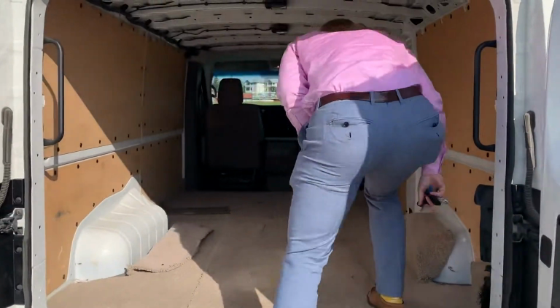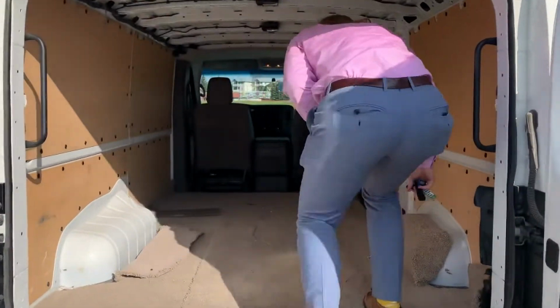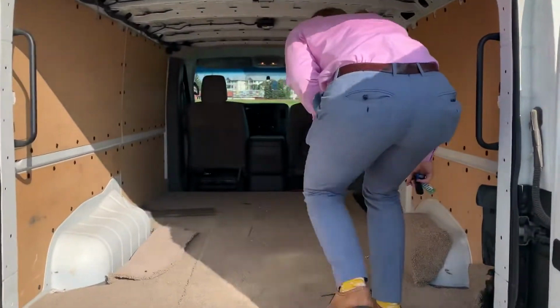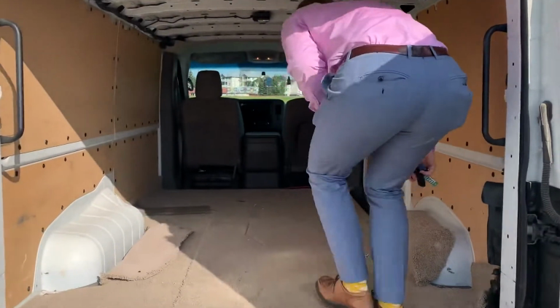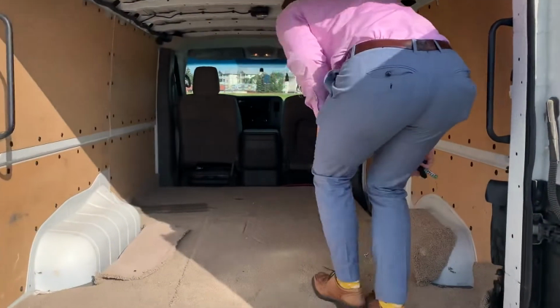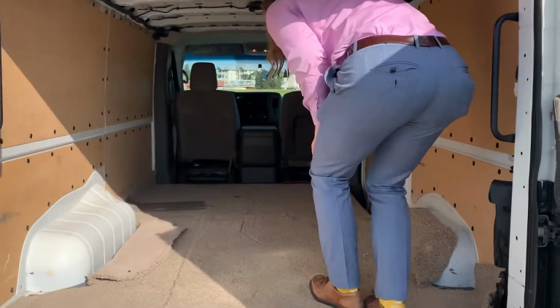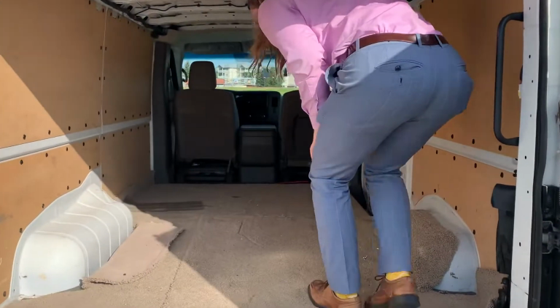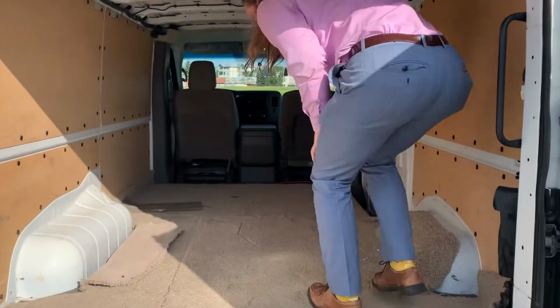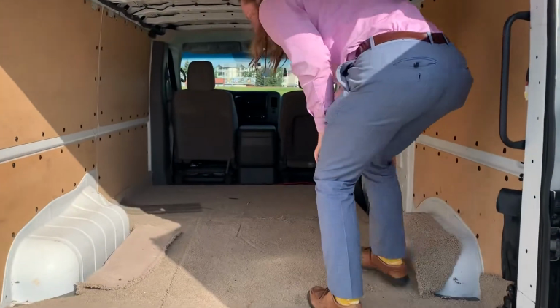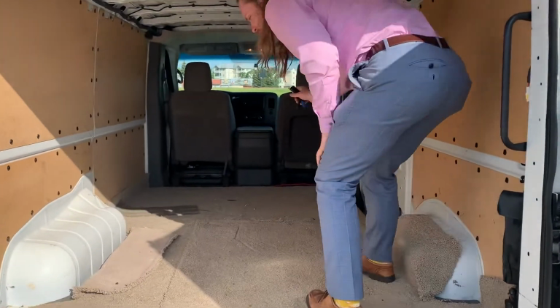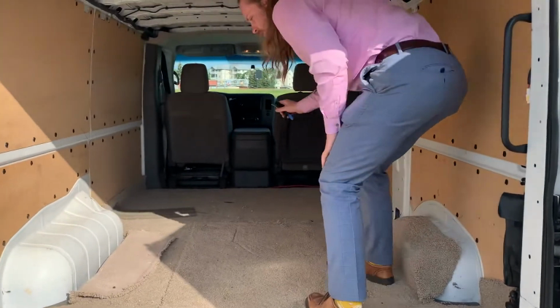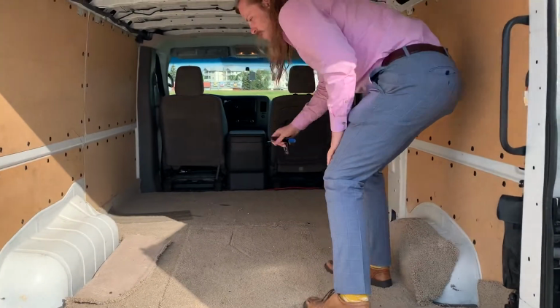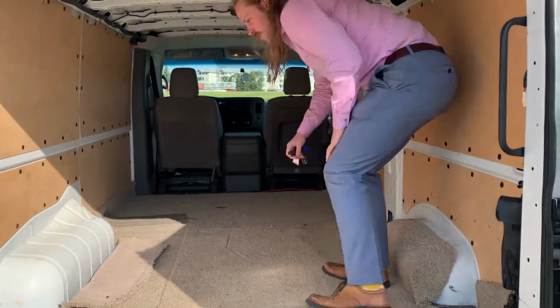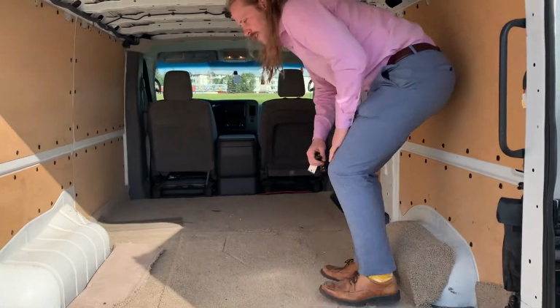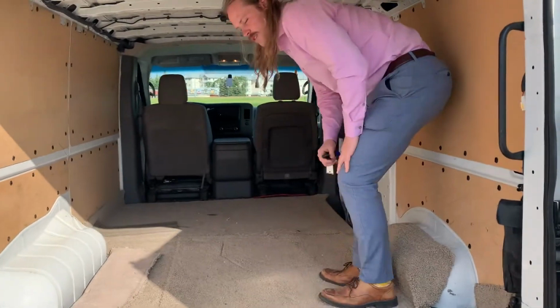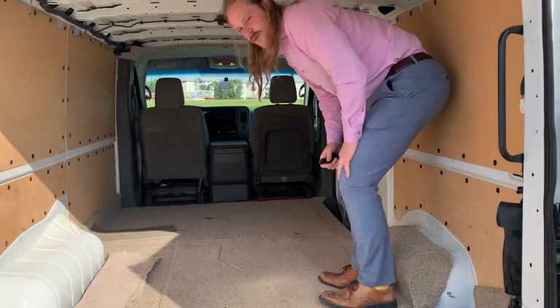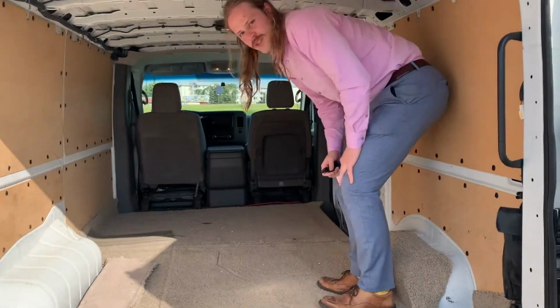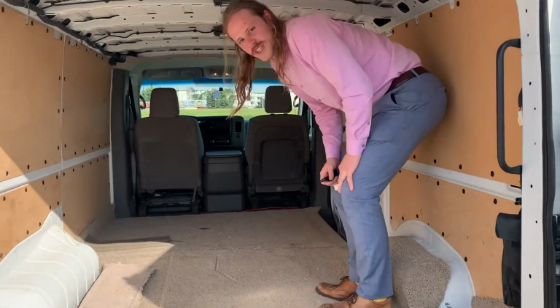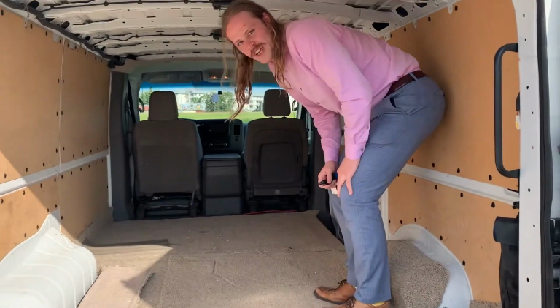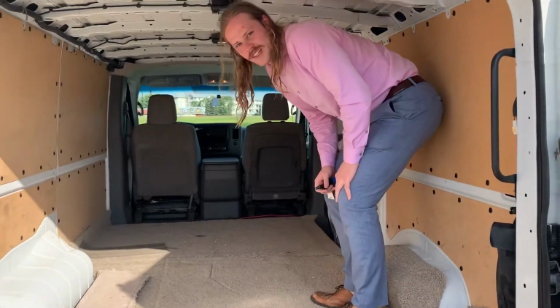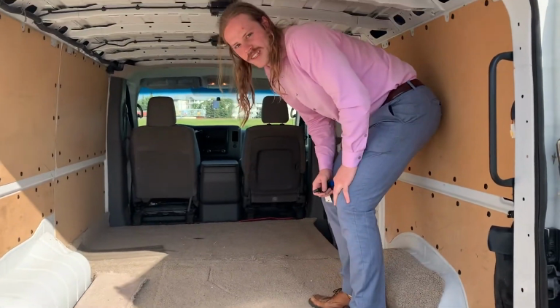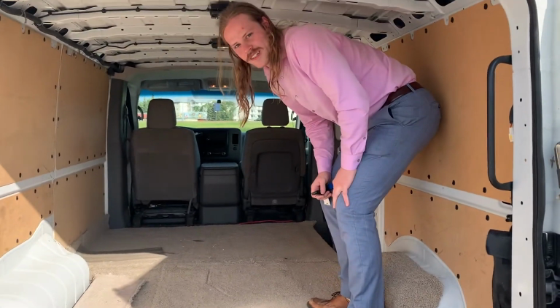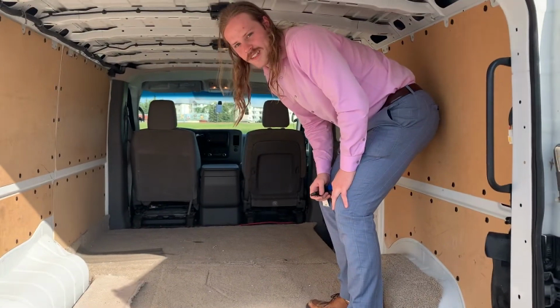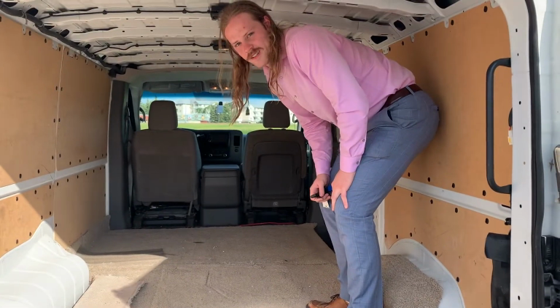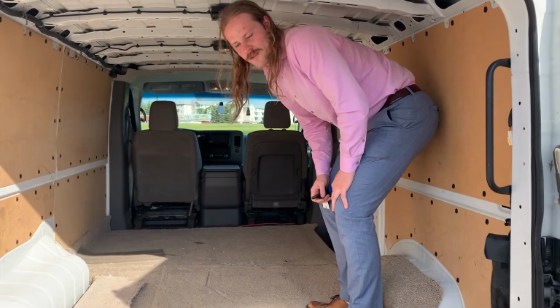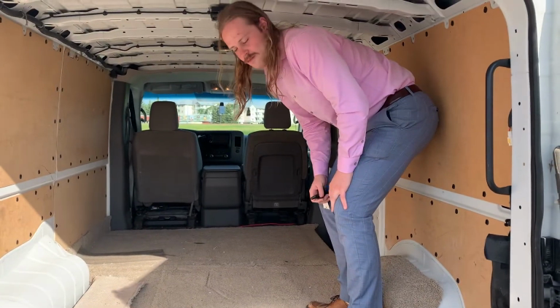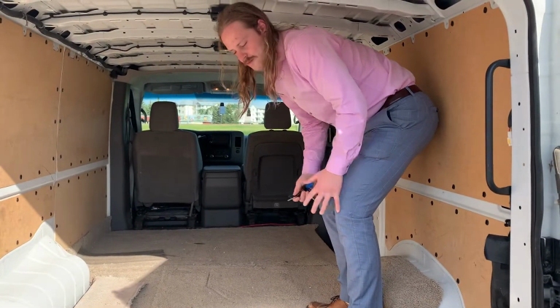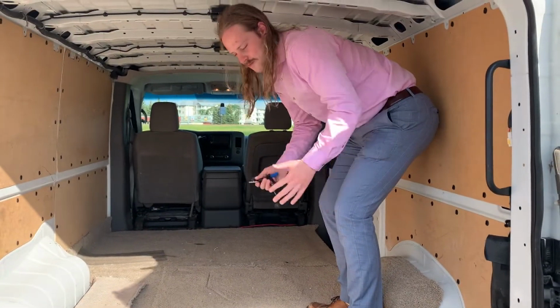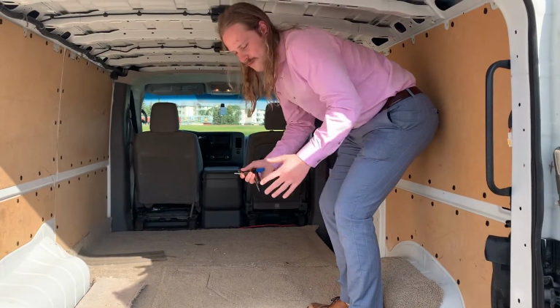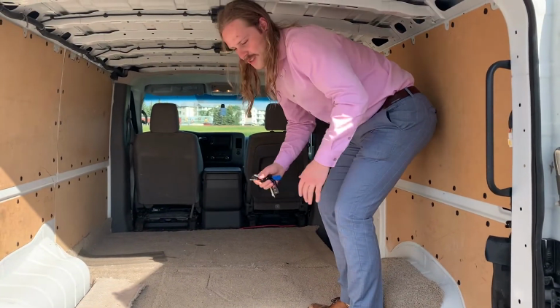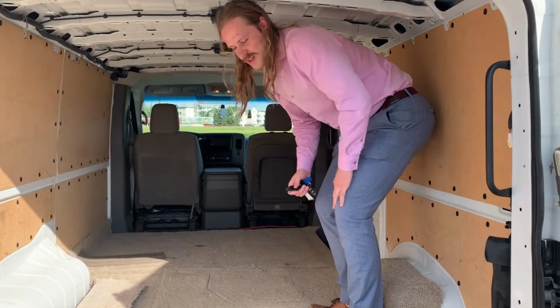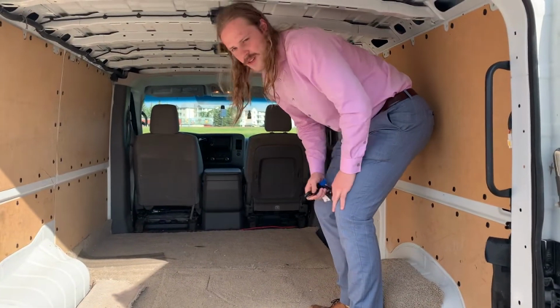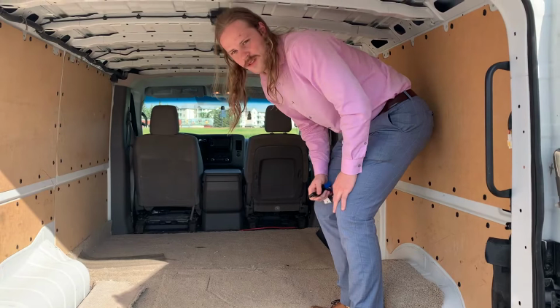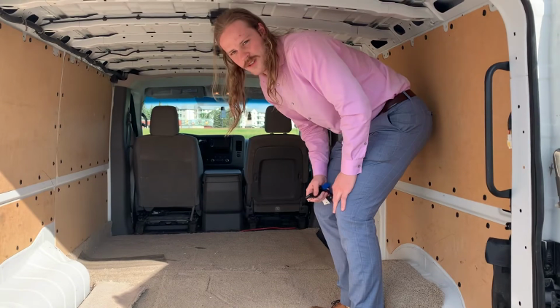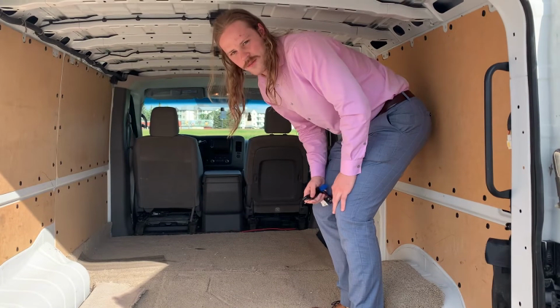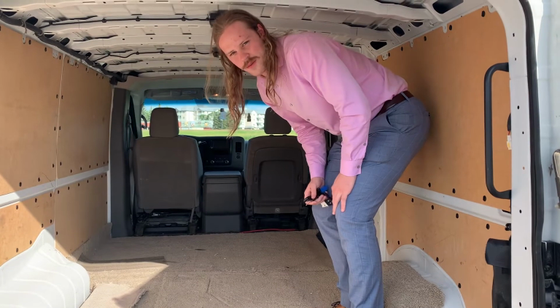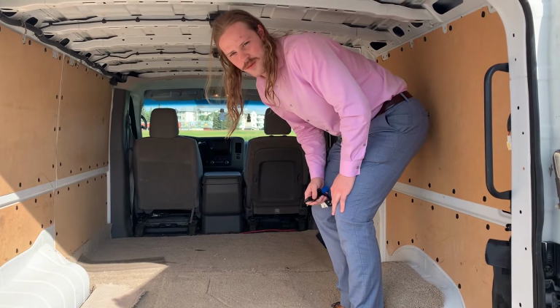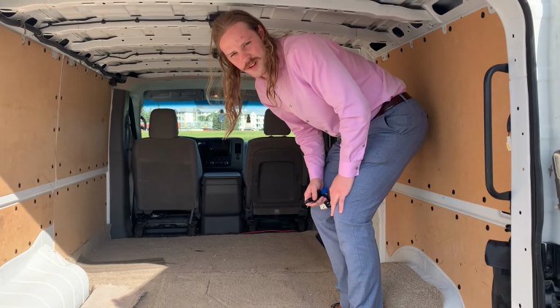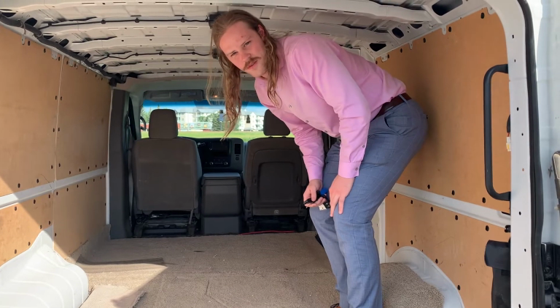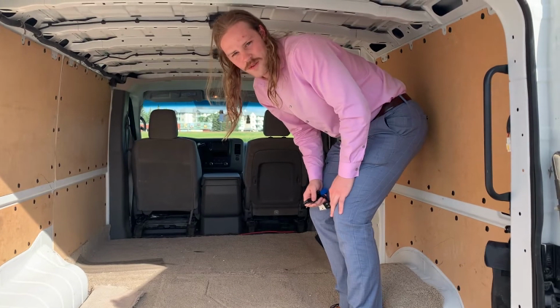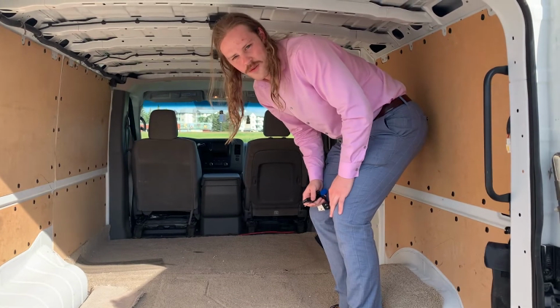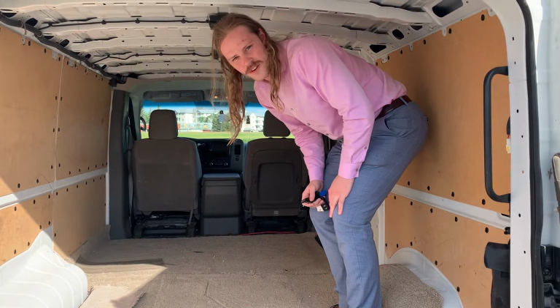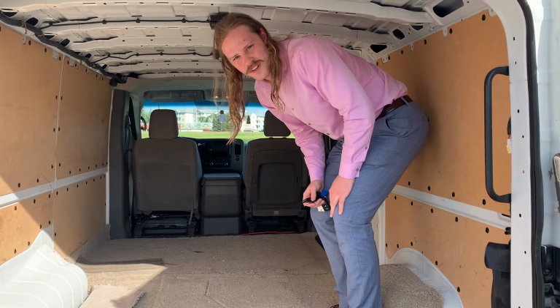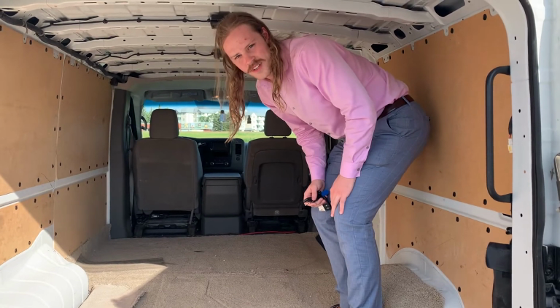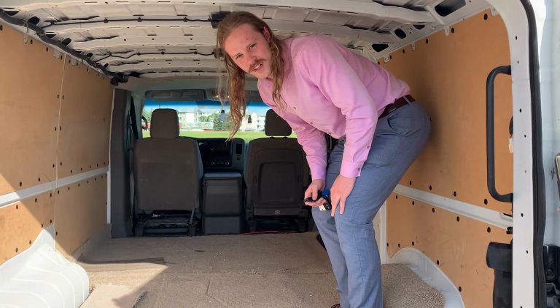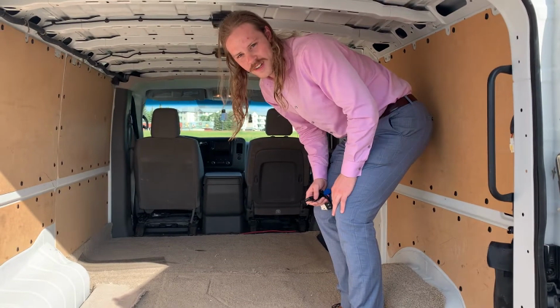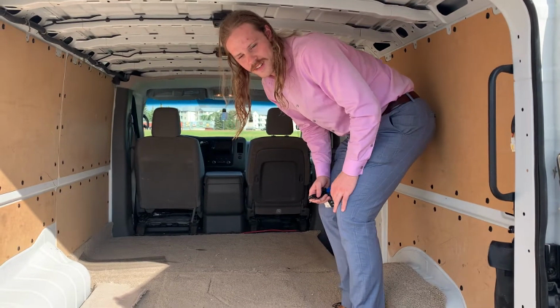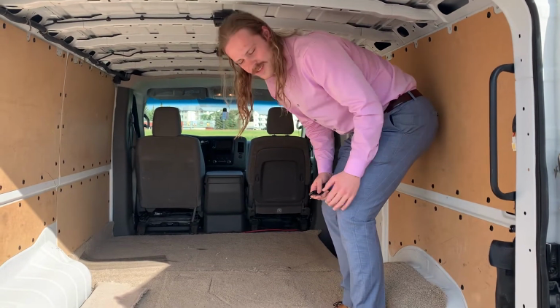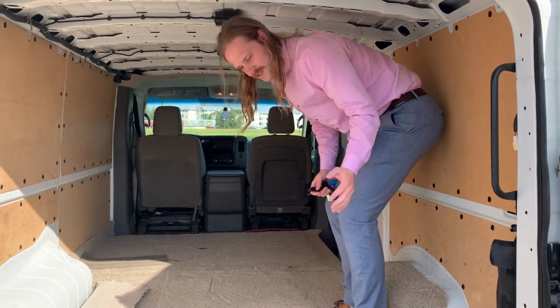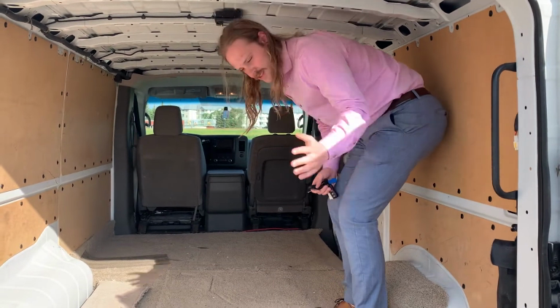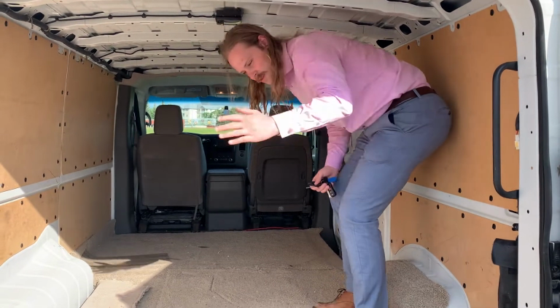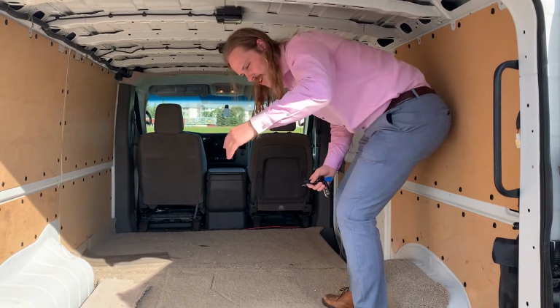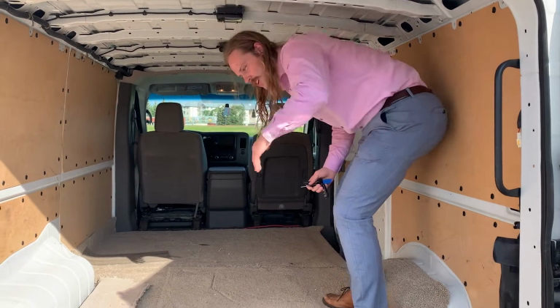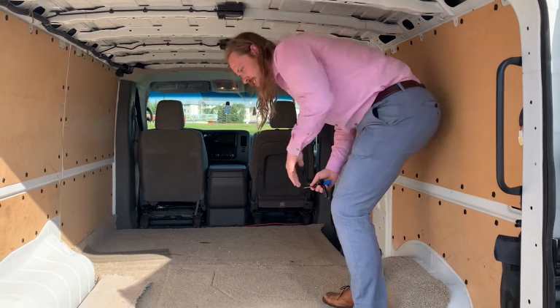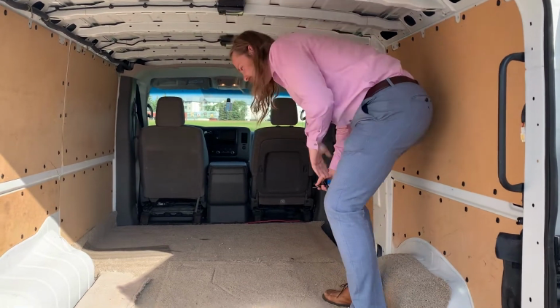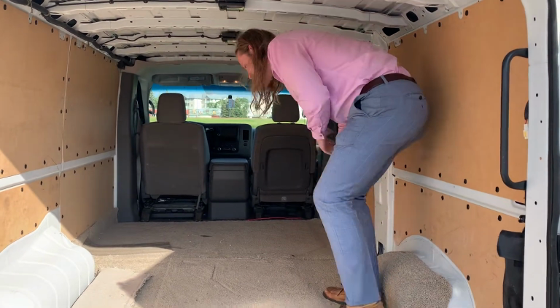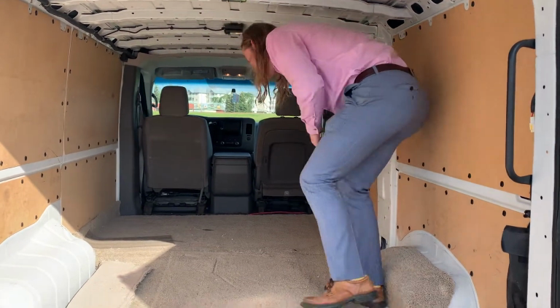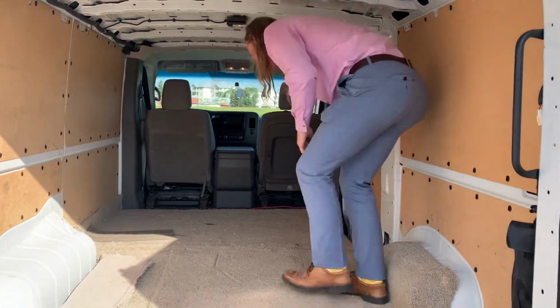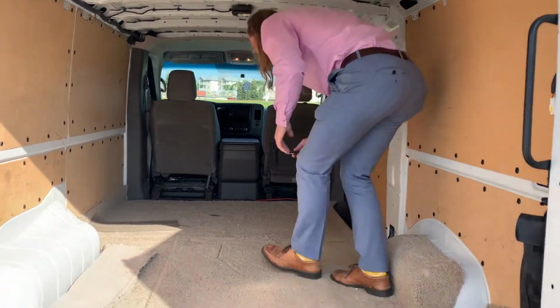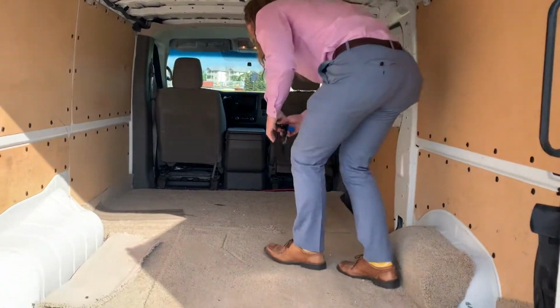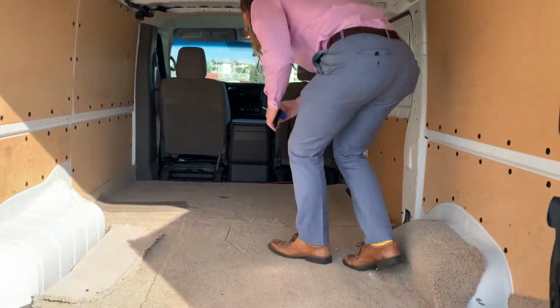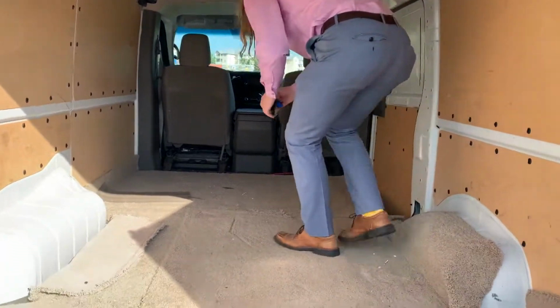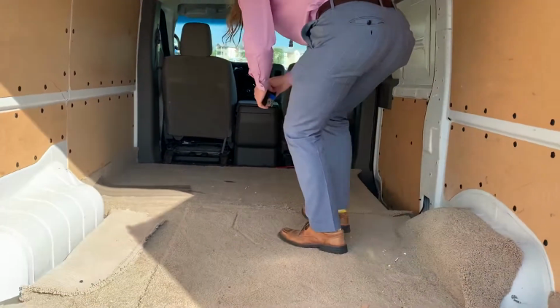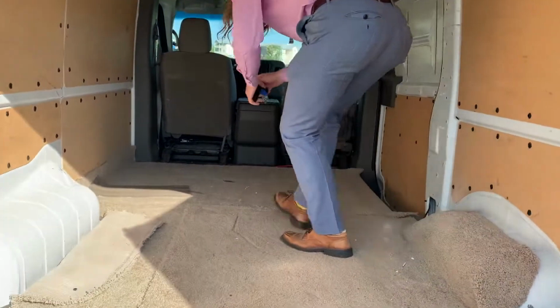We've got carpet all over the ground to protect it, so you can put whatever you want in here. Come on in, let's take a look at the front.